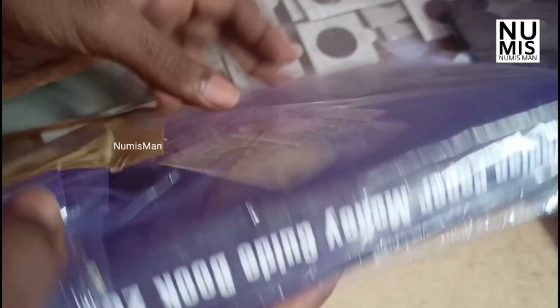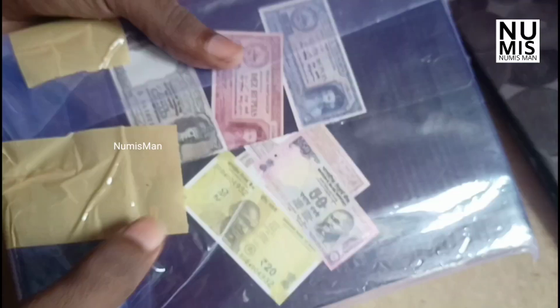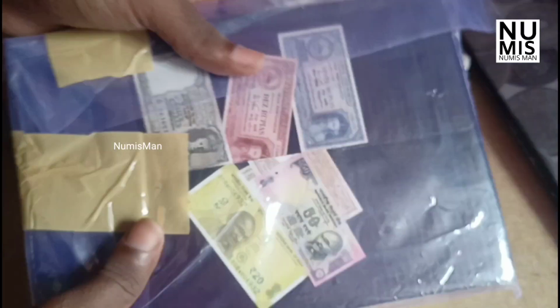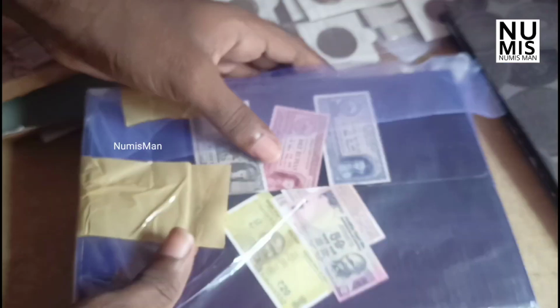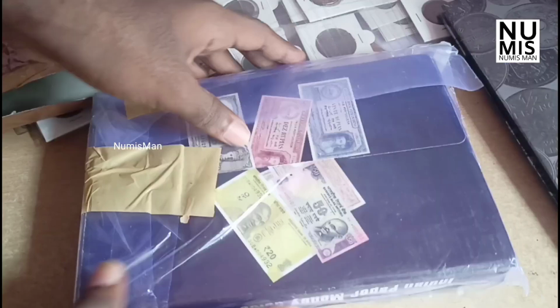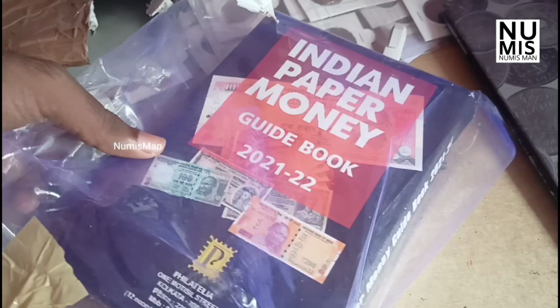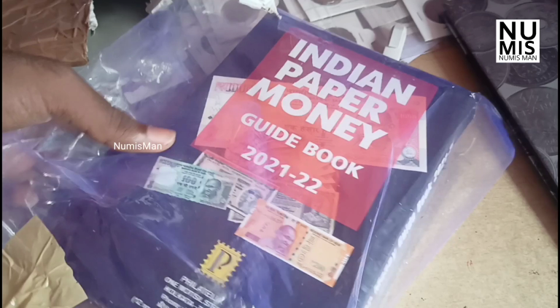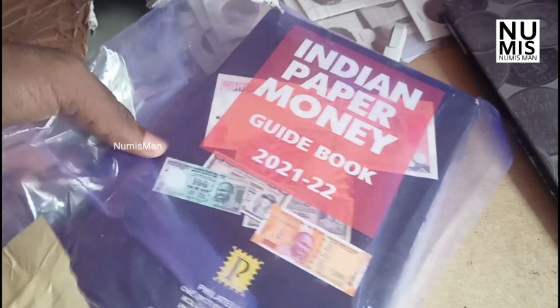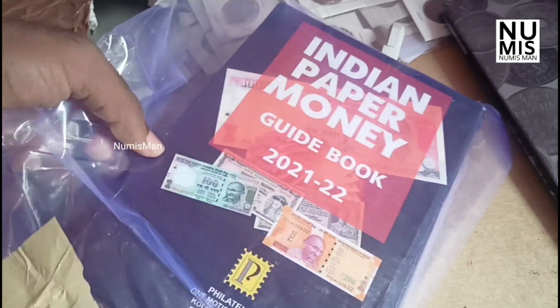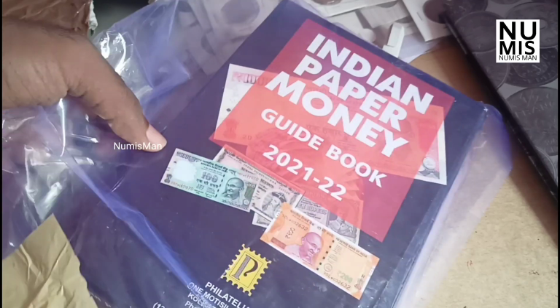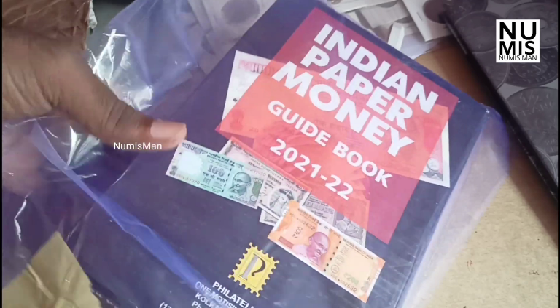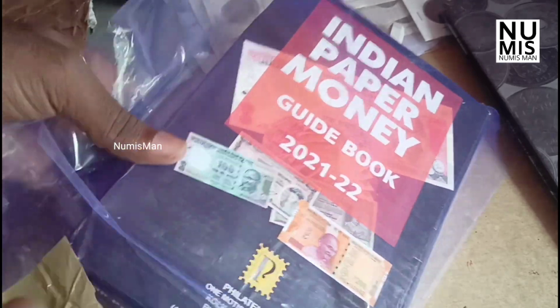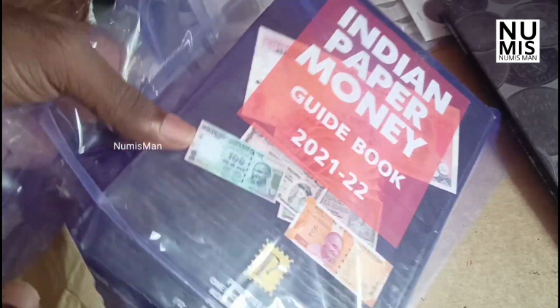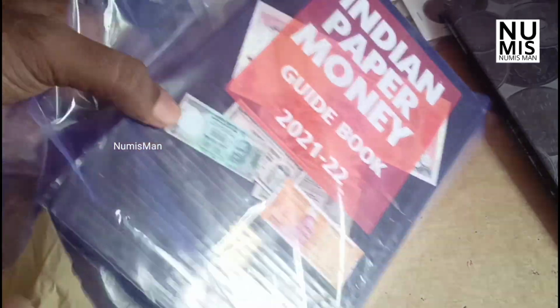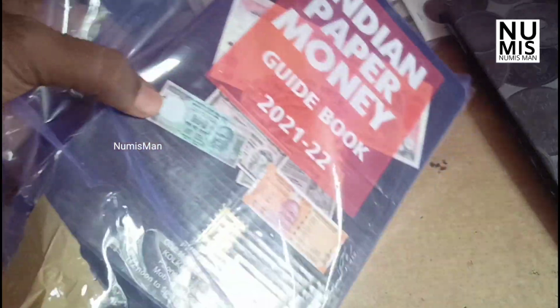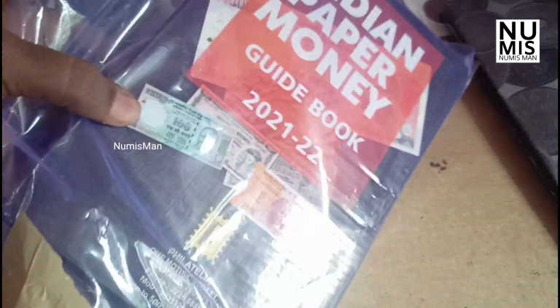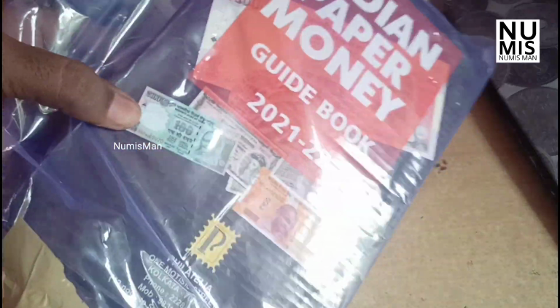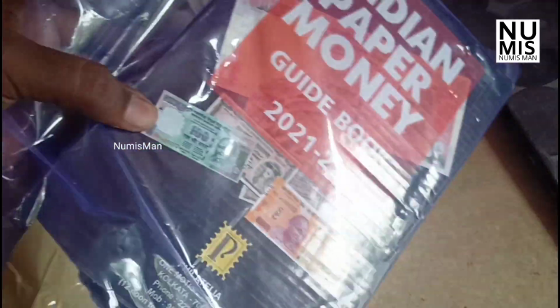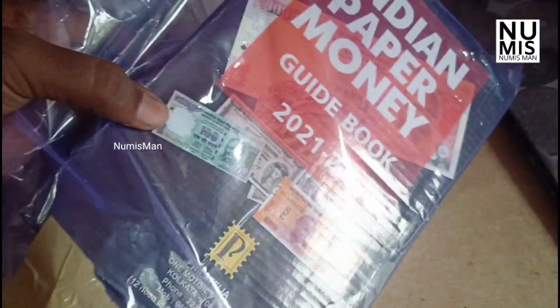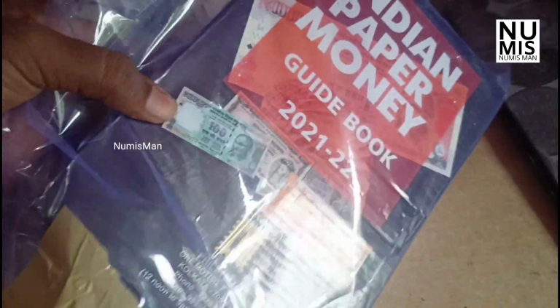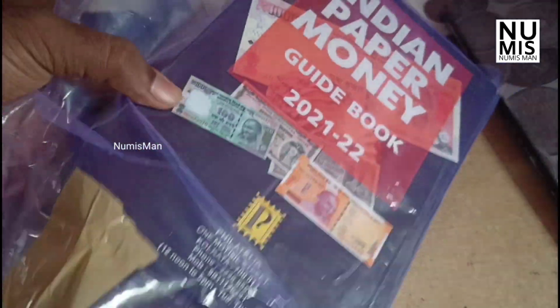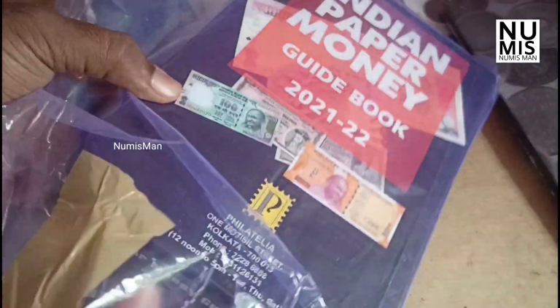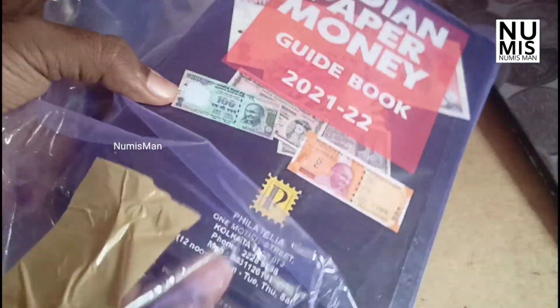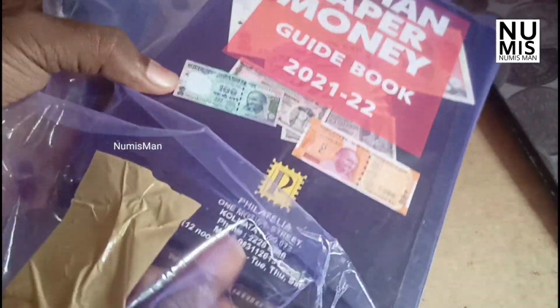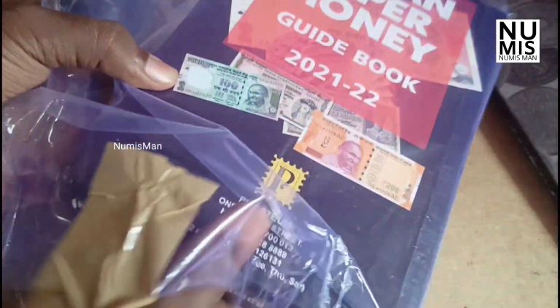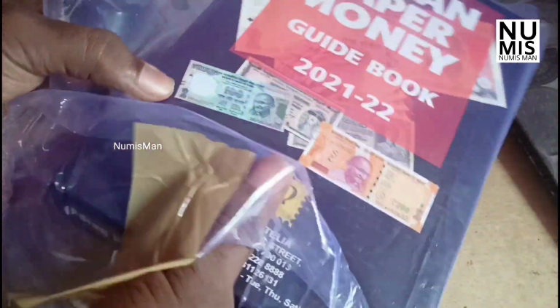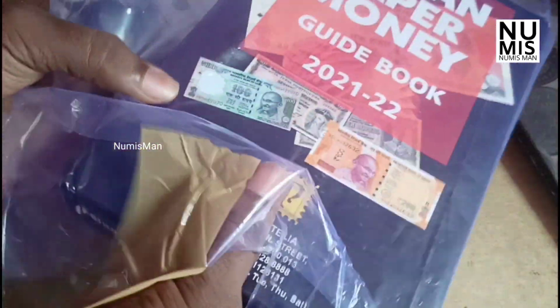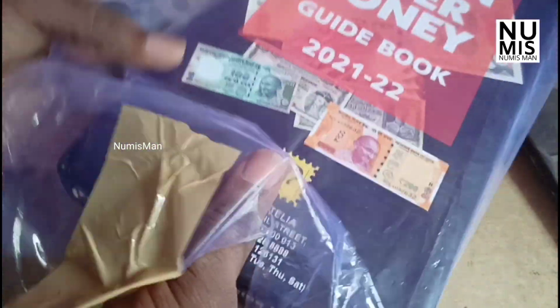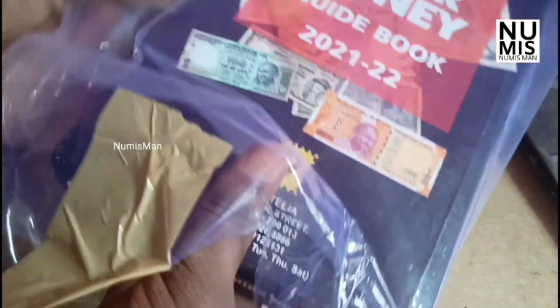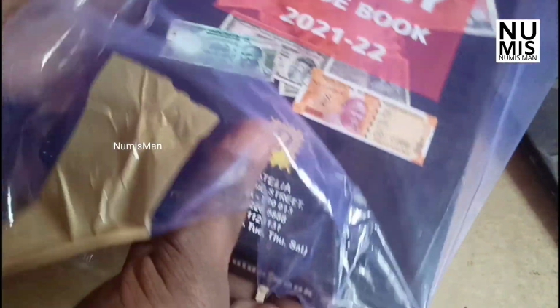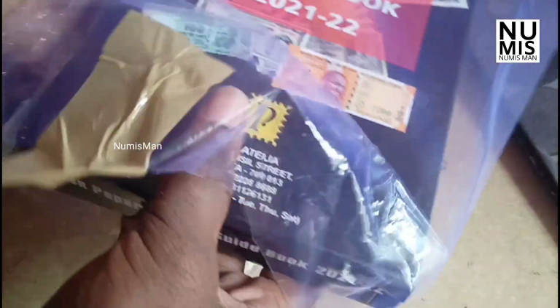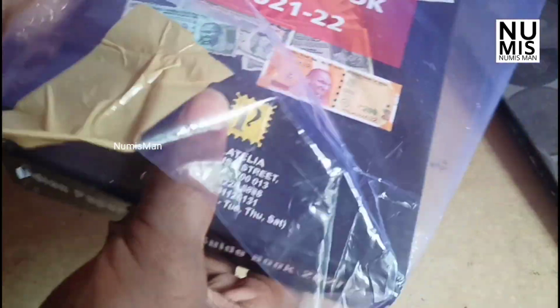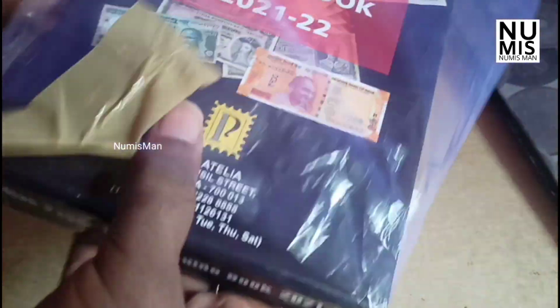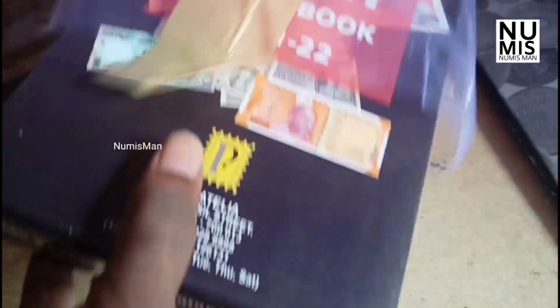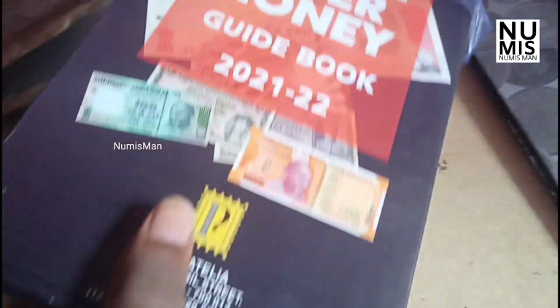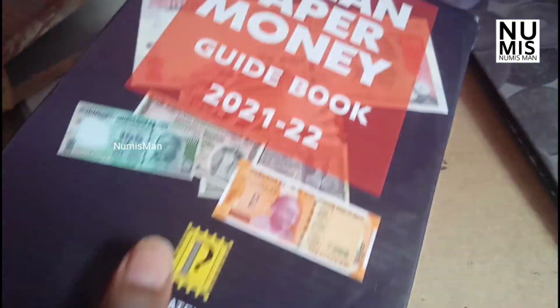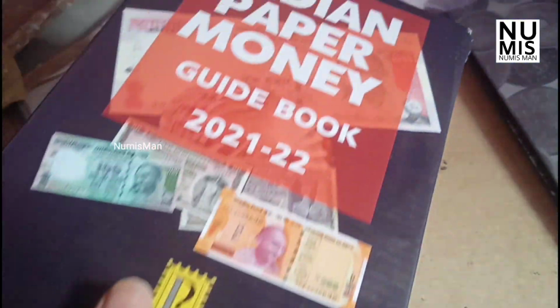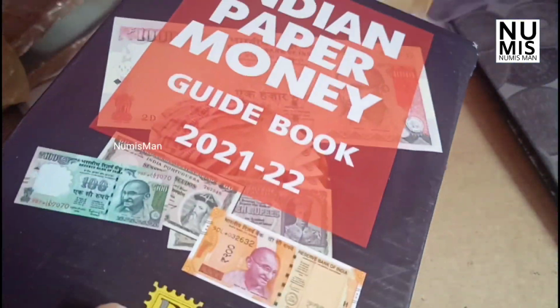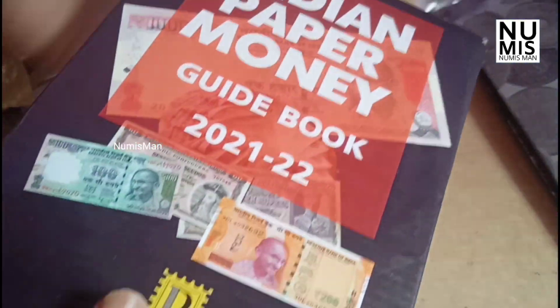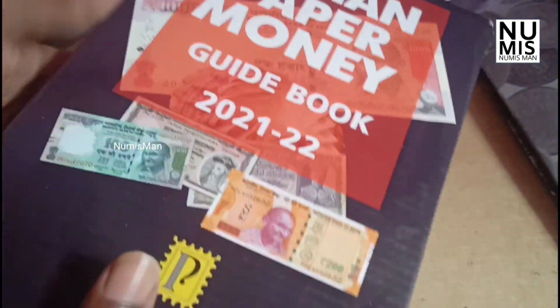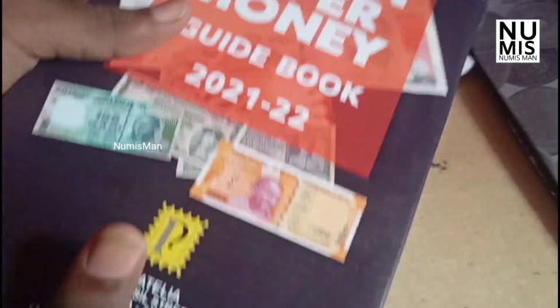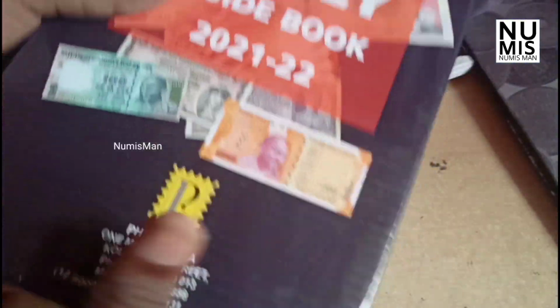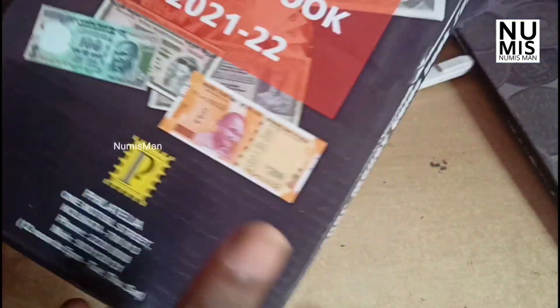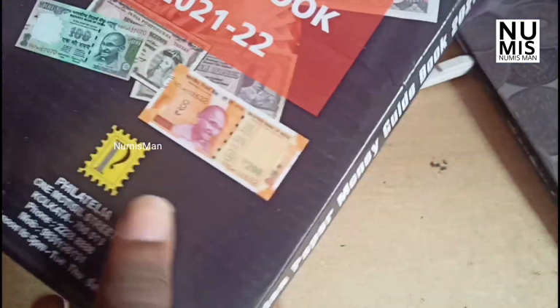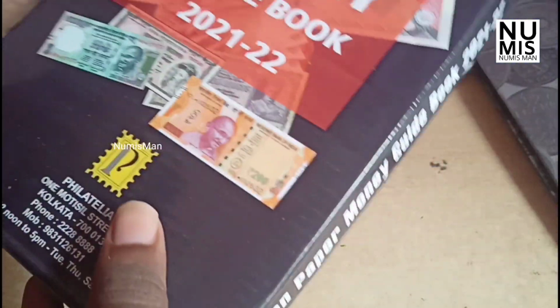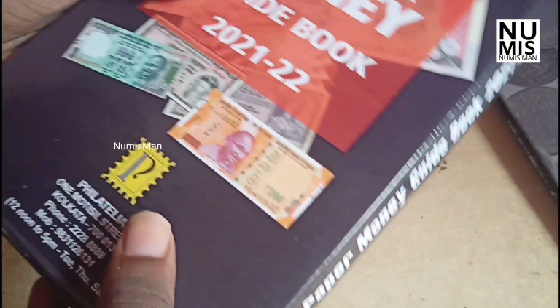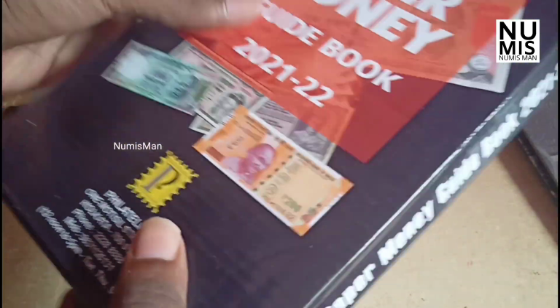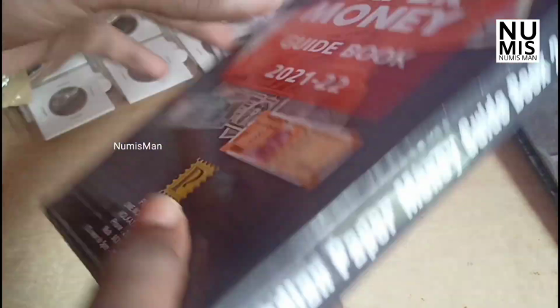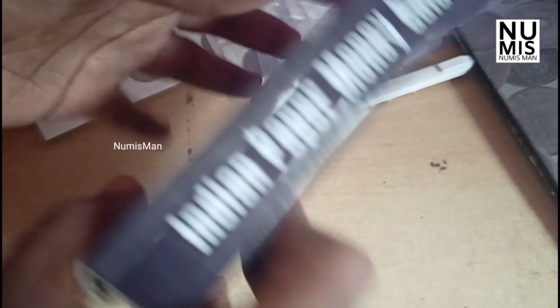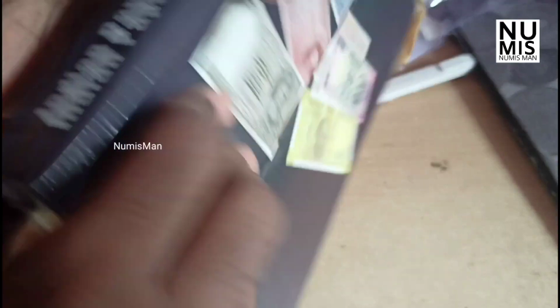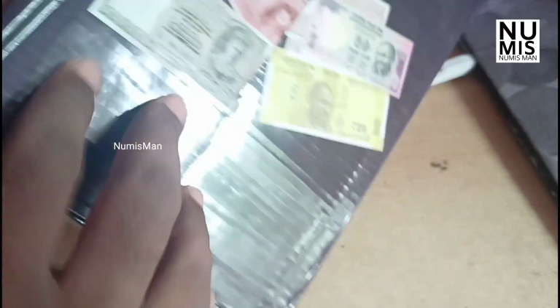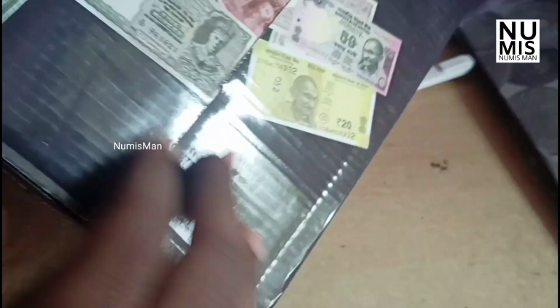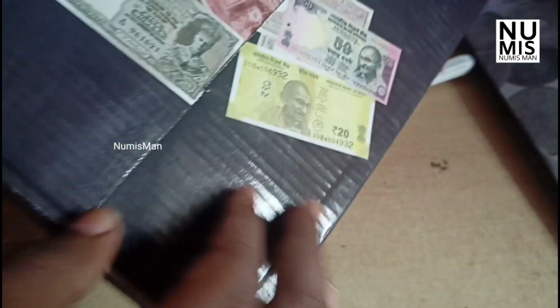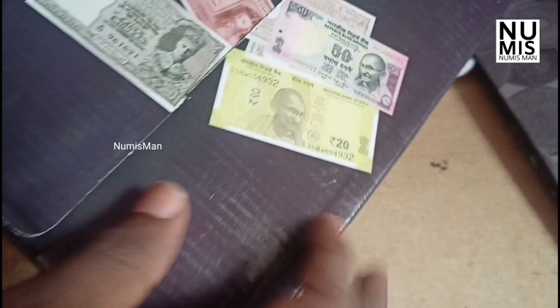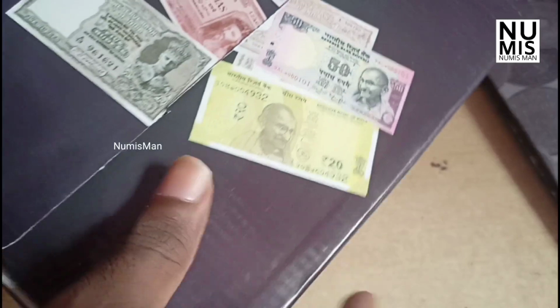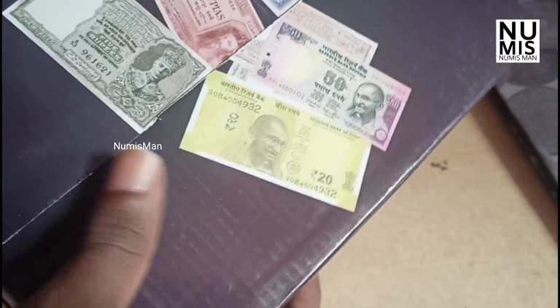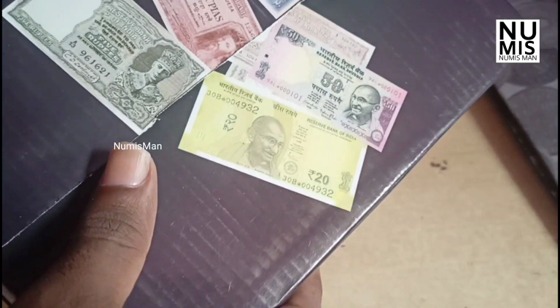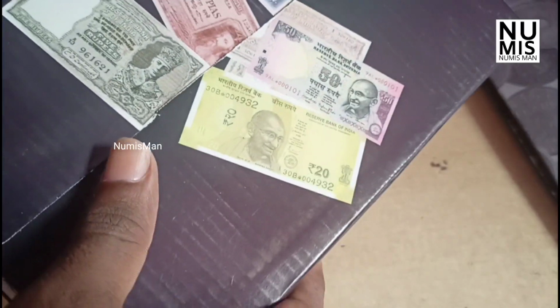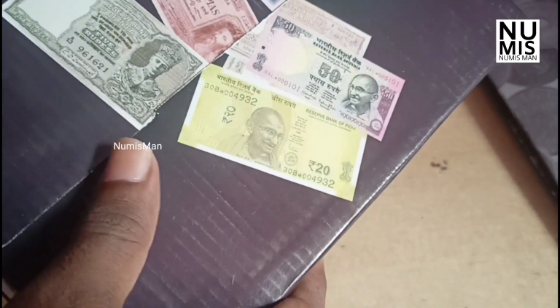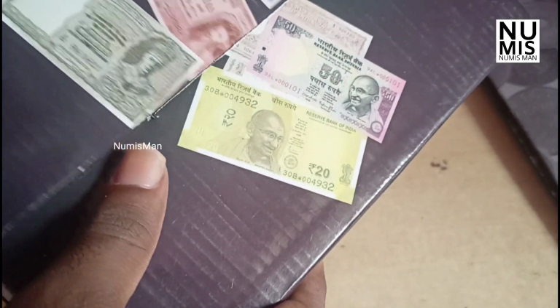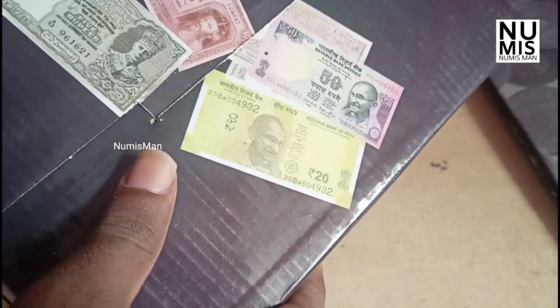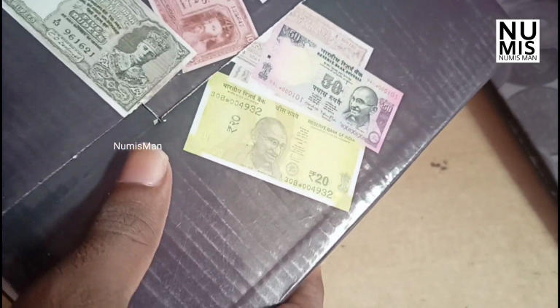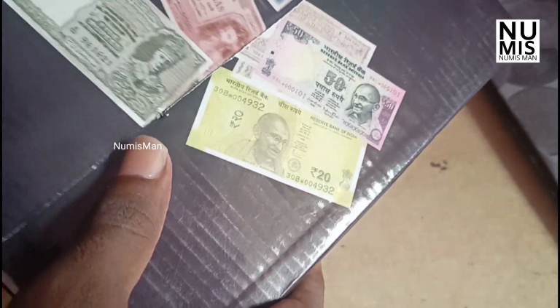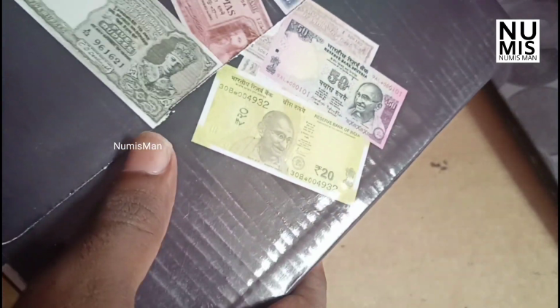We are going to look at our currencies, we are going to look at the market value, and we are going to update the catalogs.